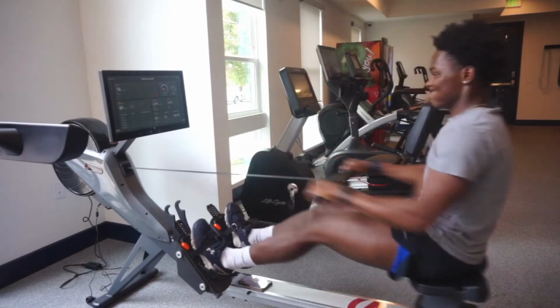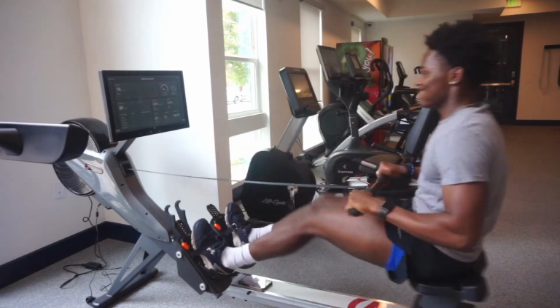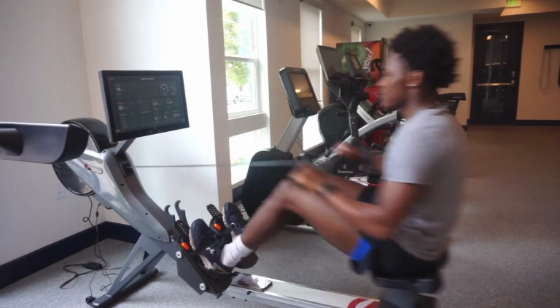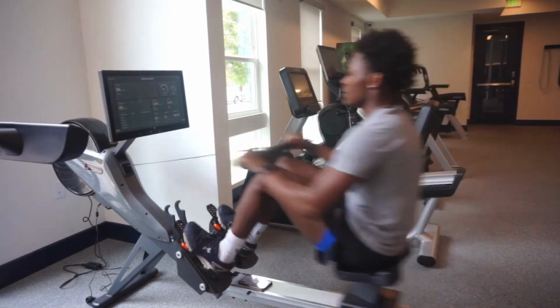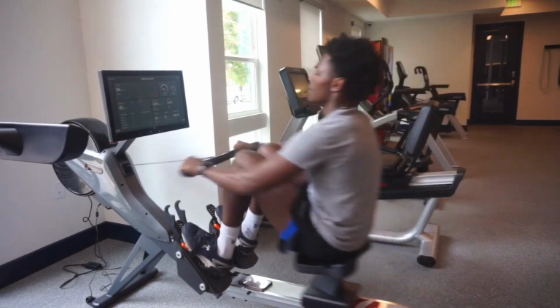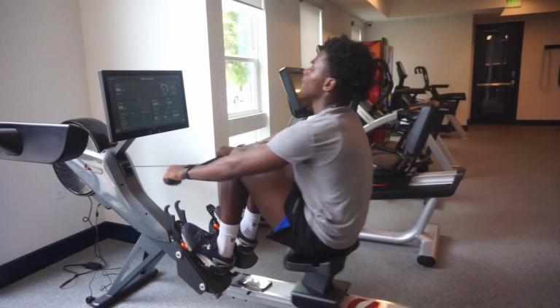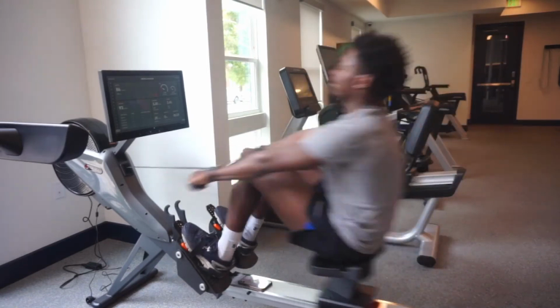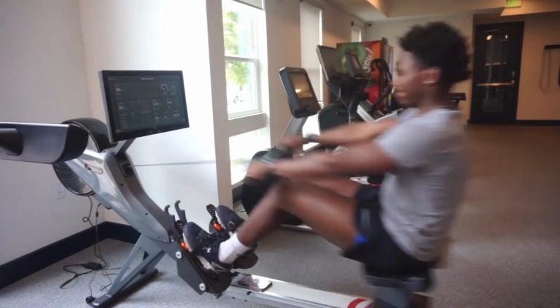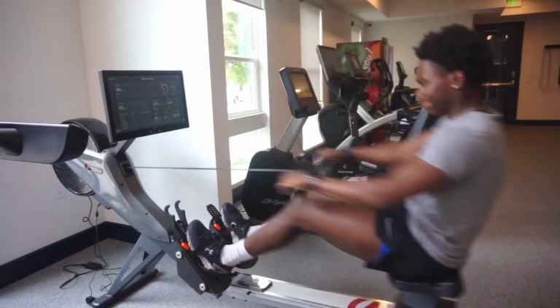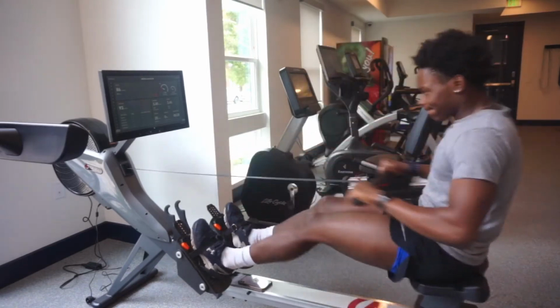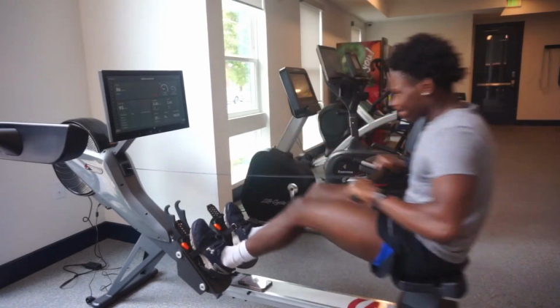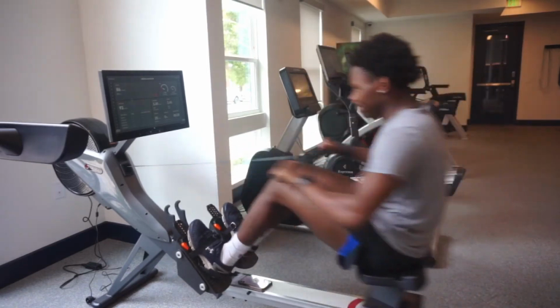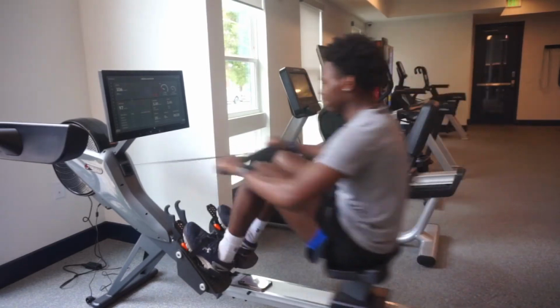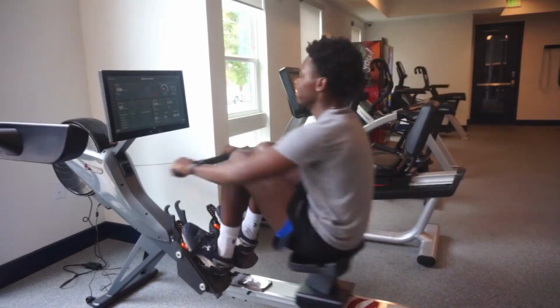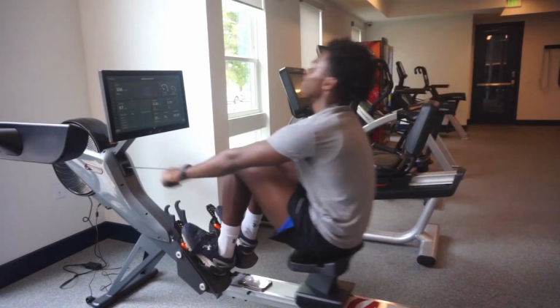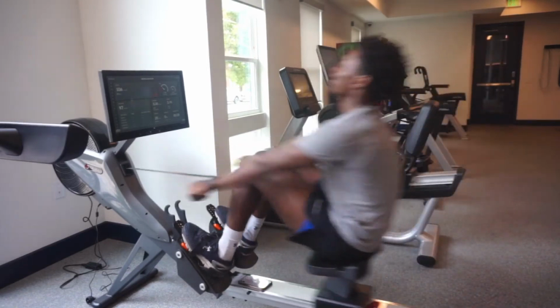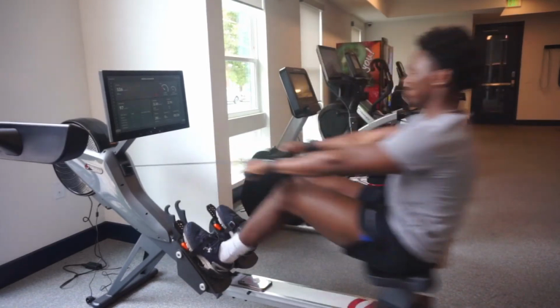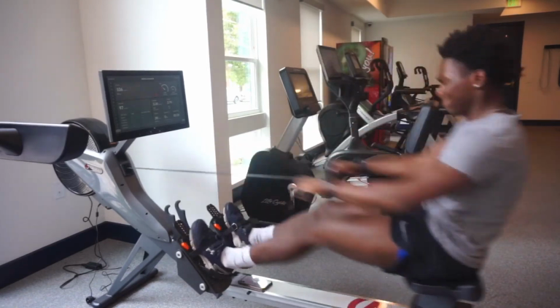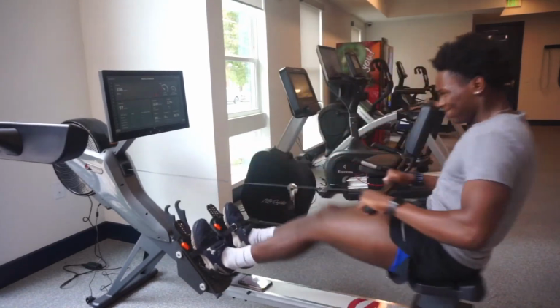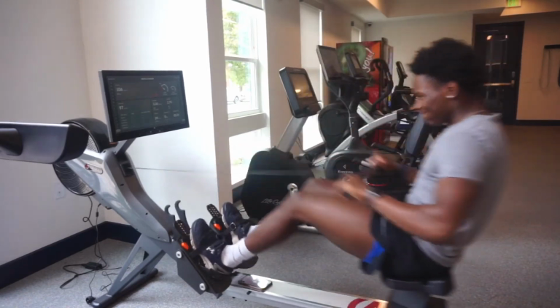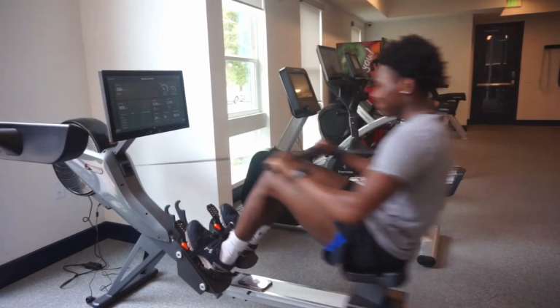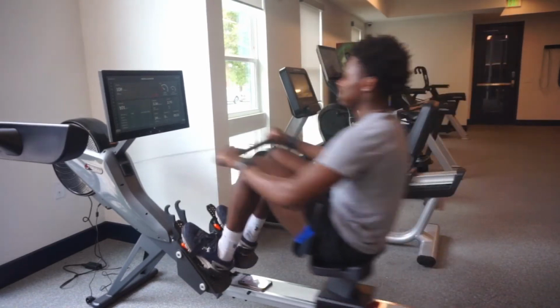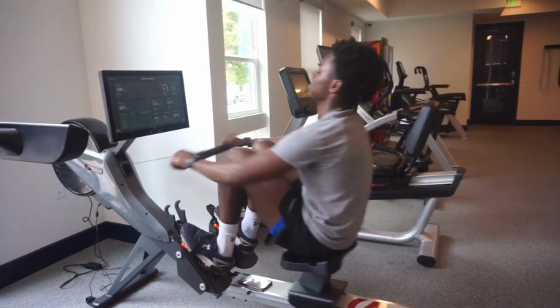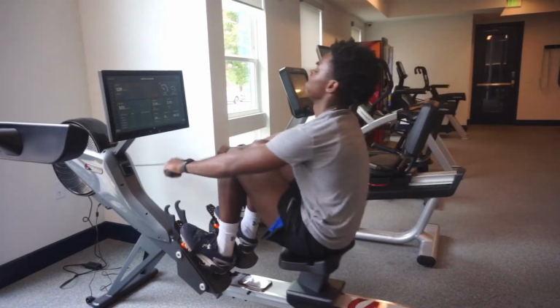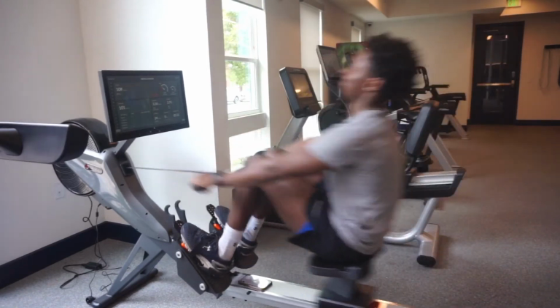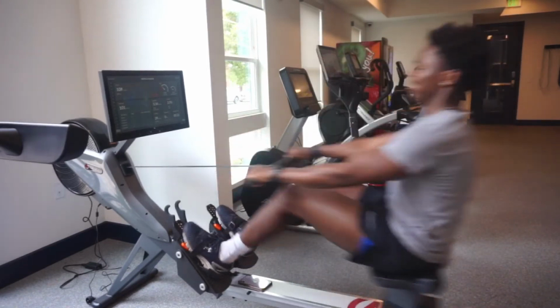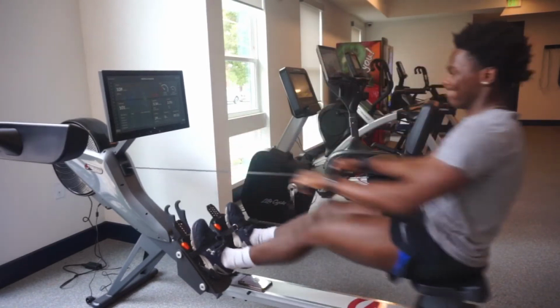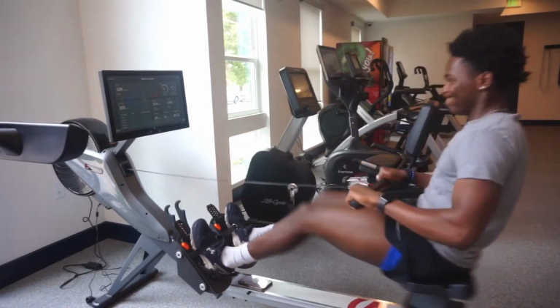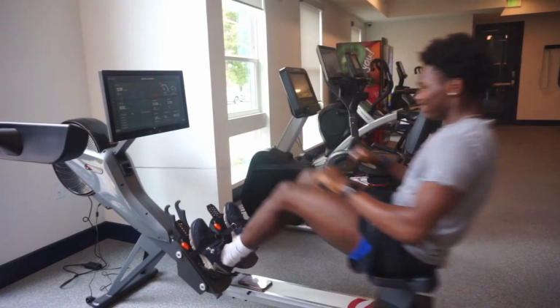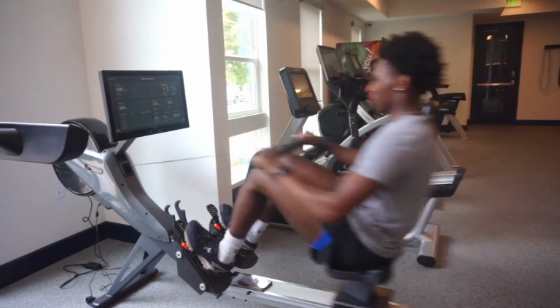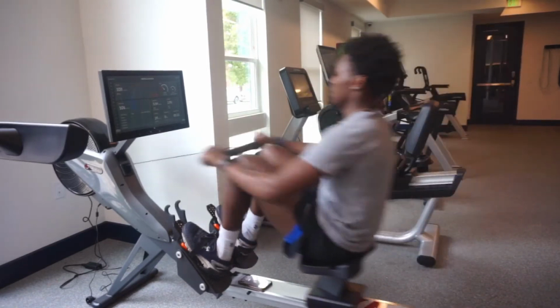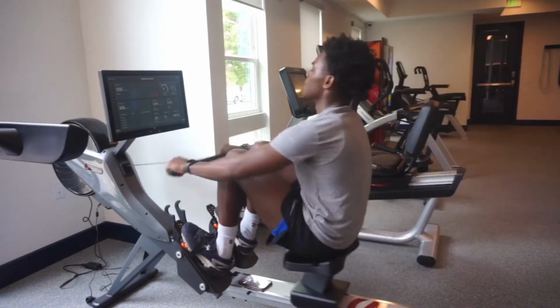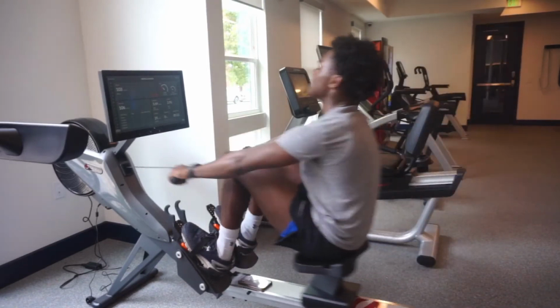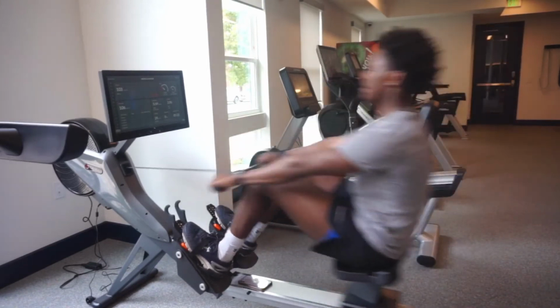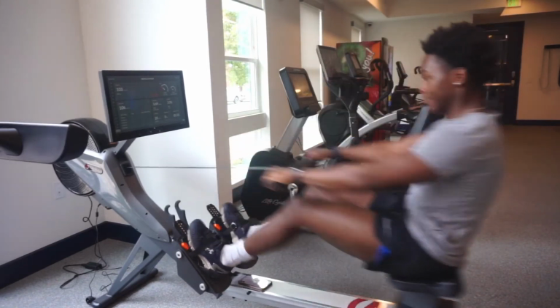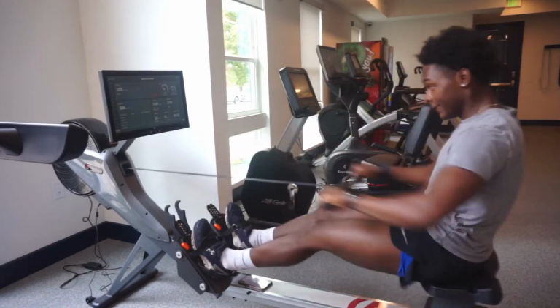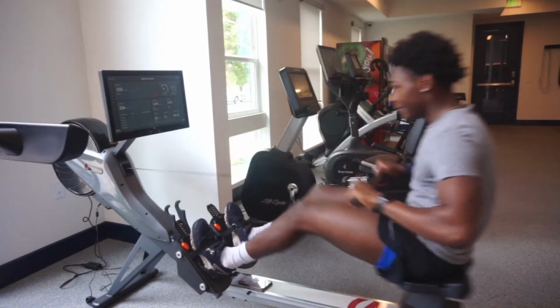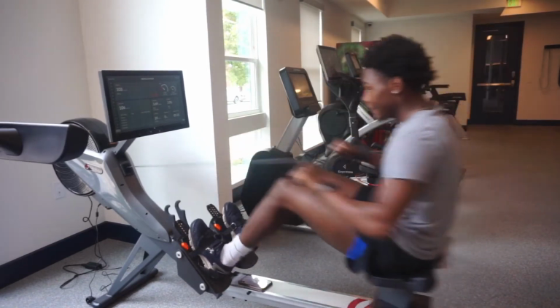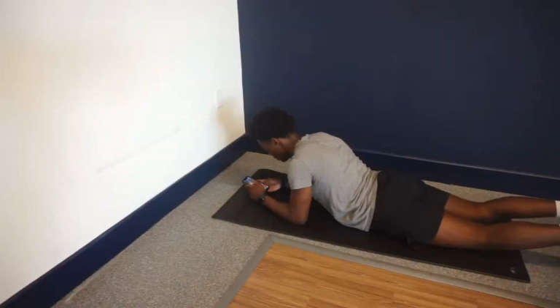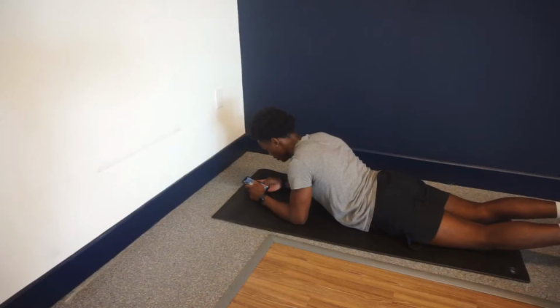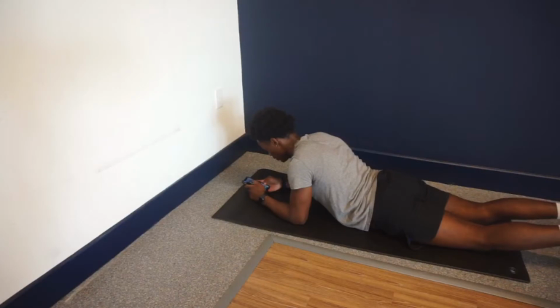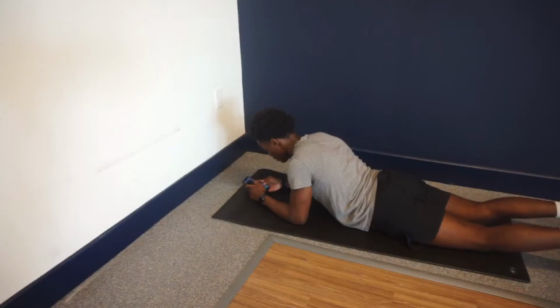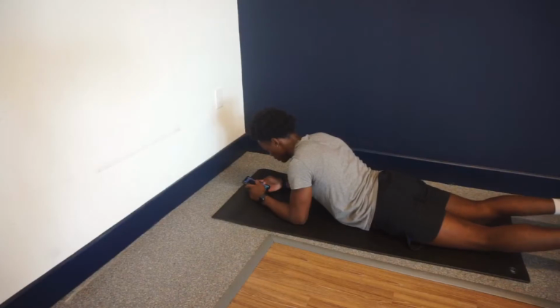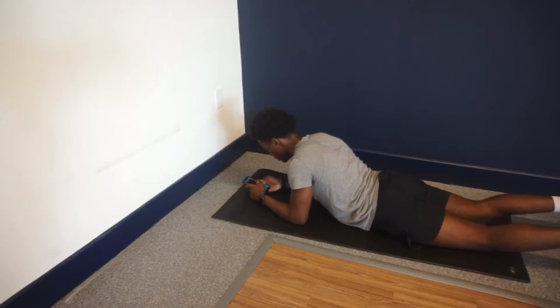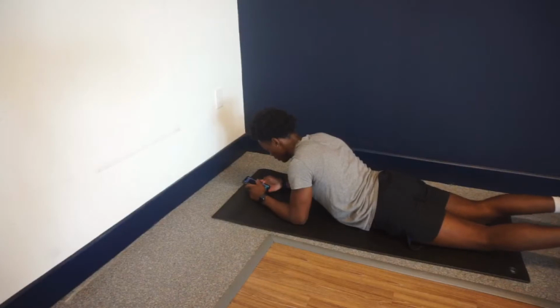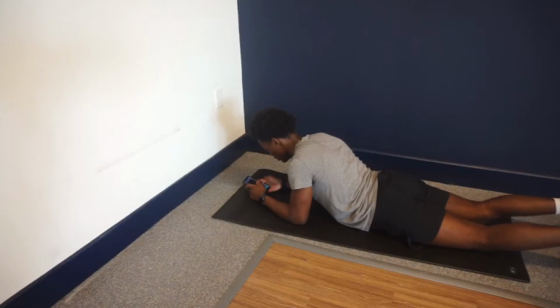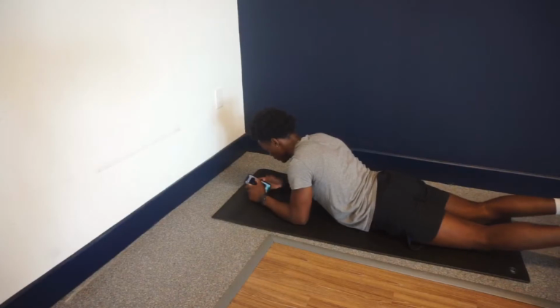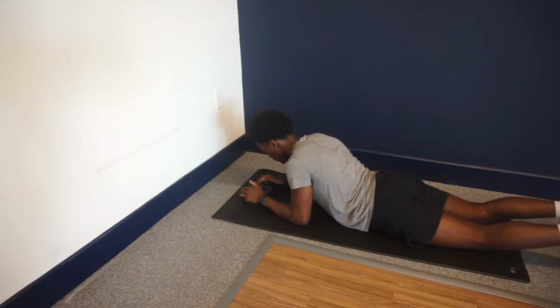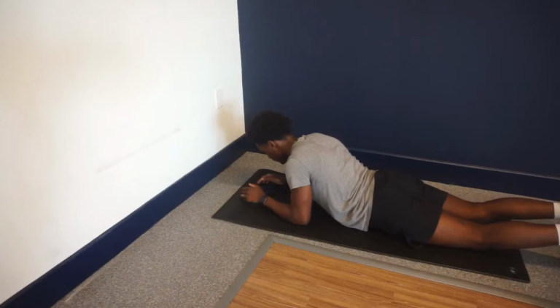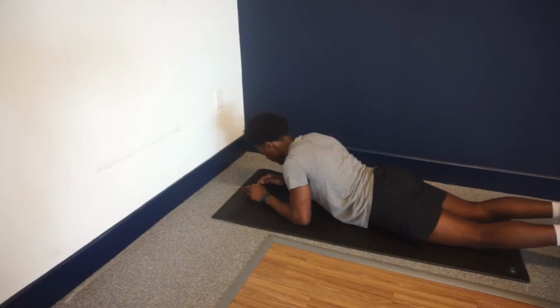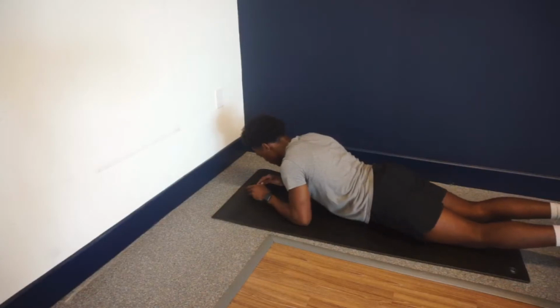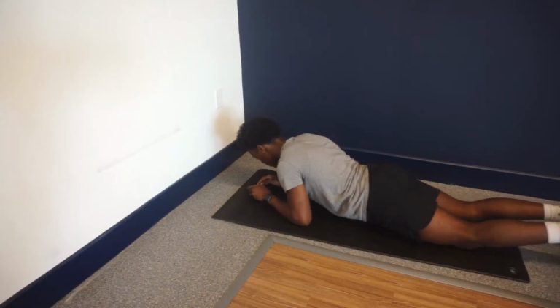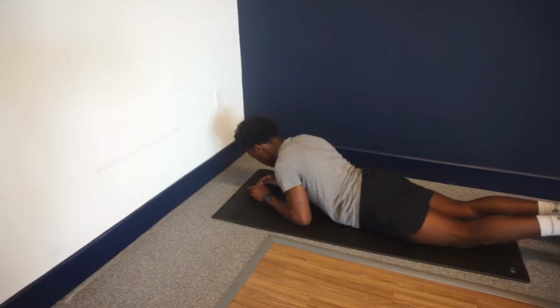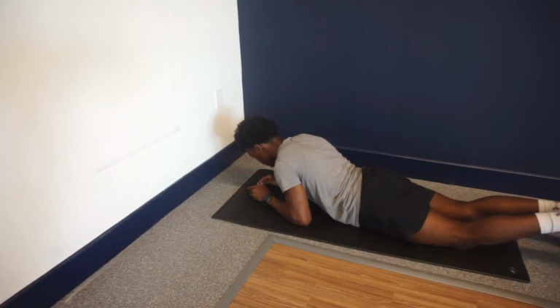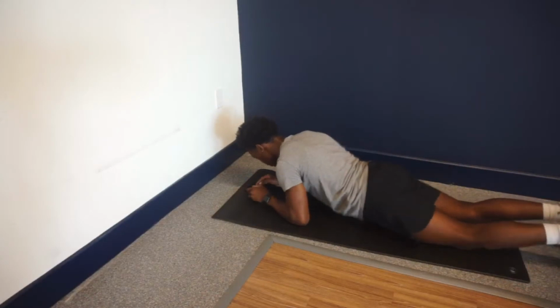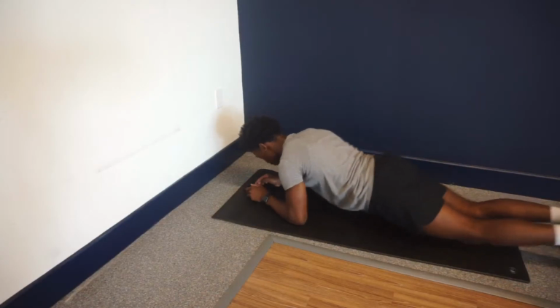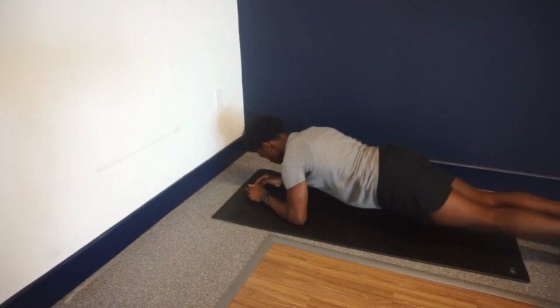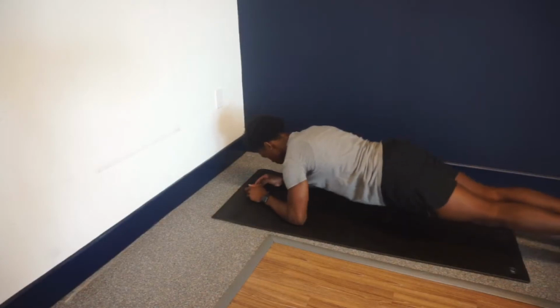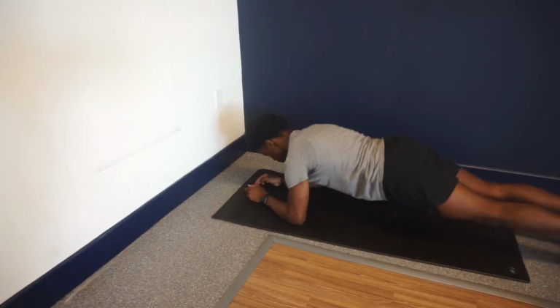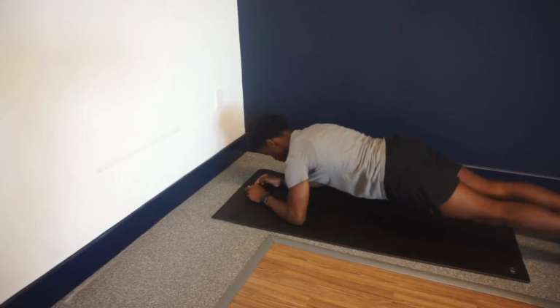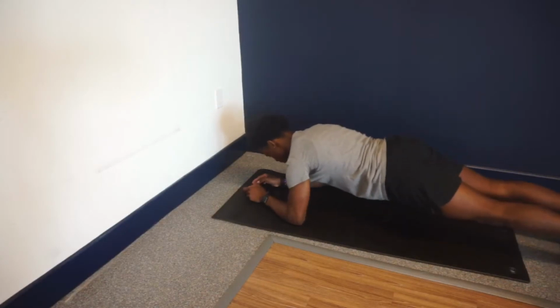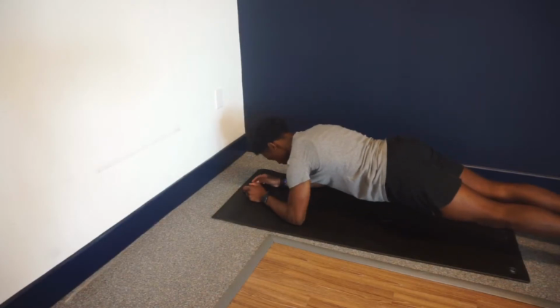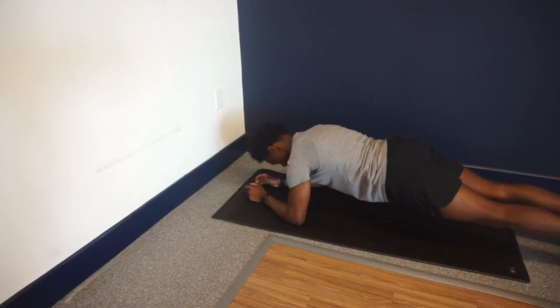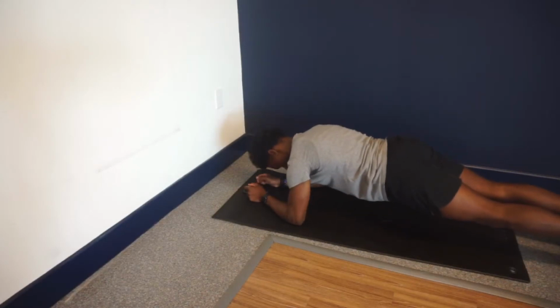After finishing up my rolls, I went to another room and started off with some planks — 30 seconds.